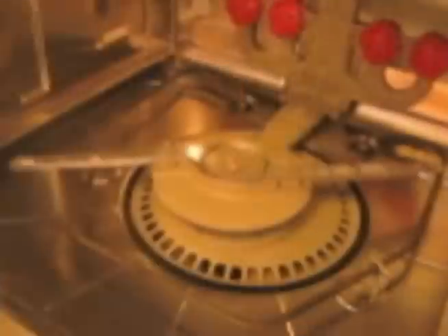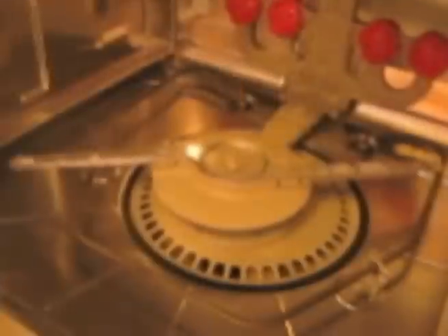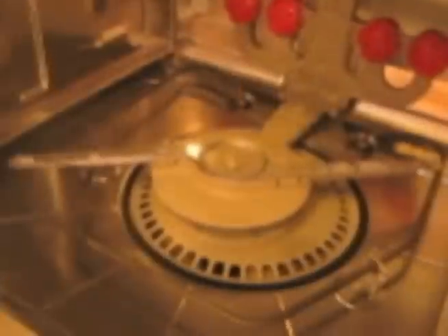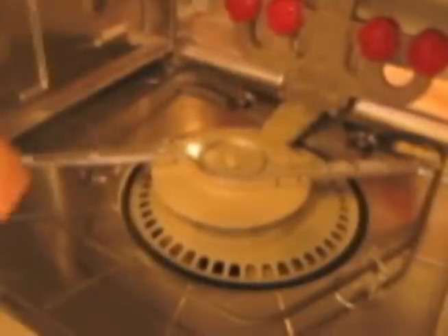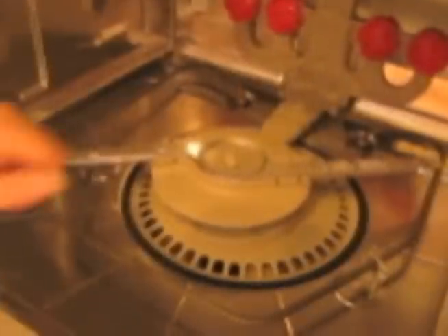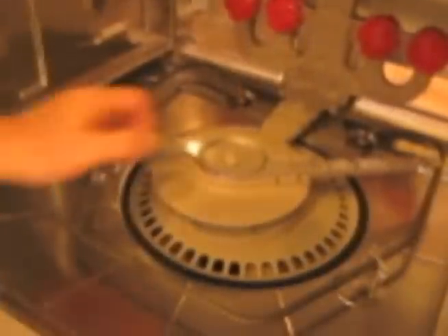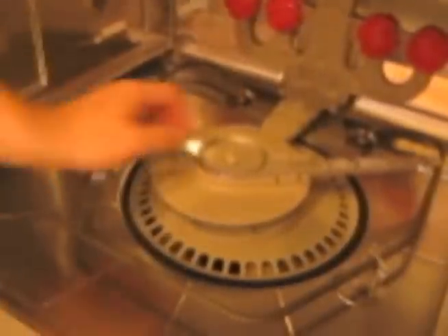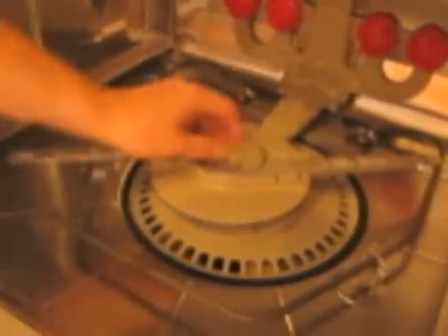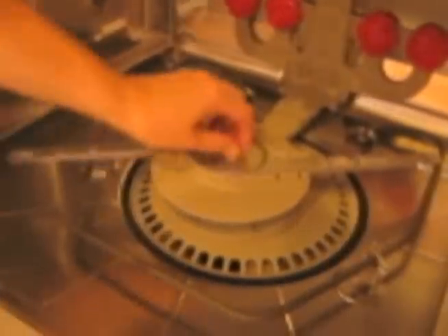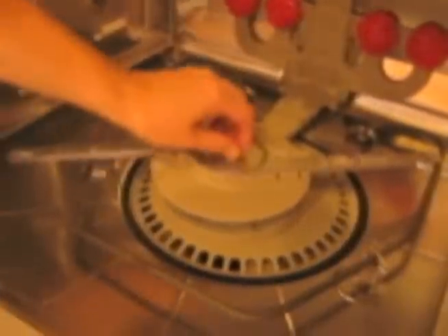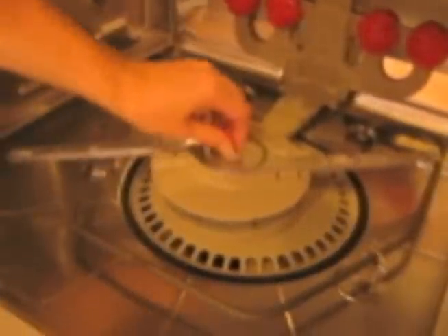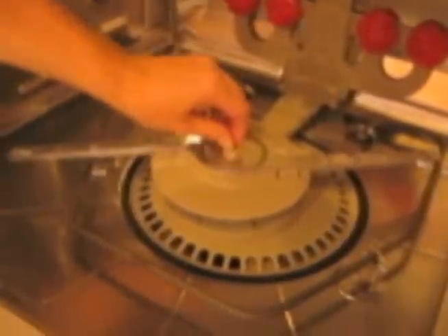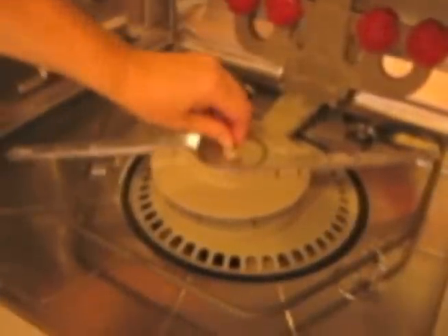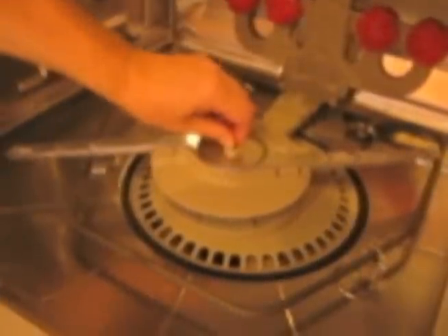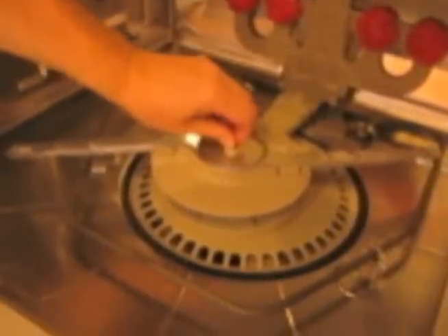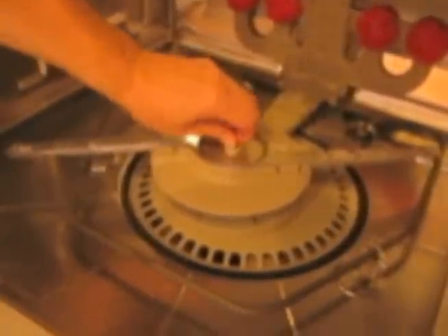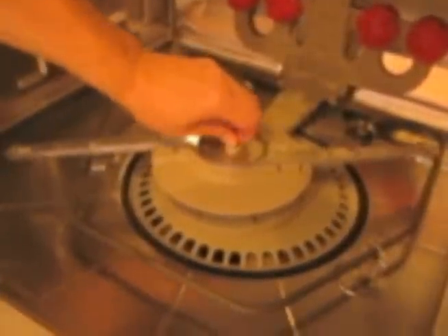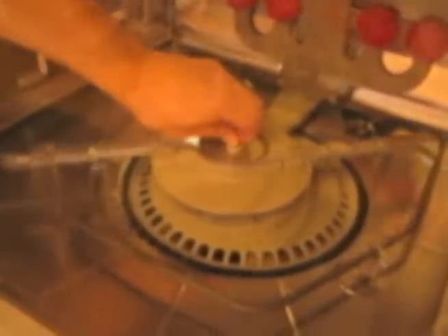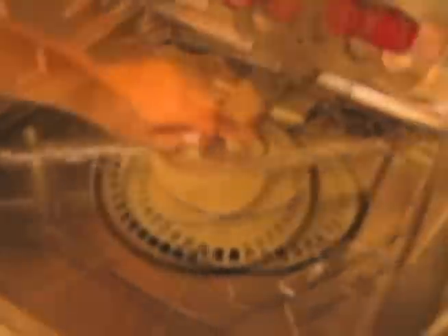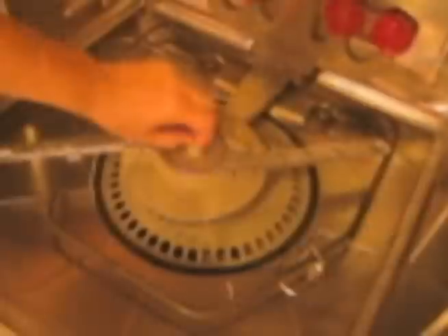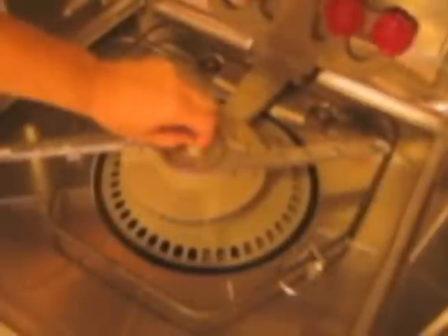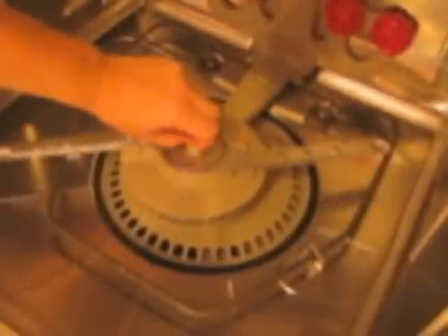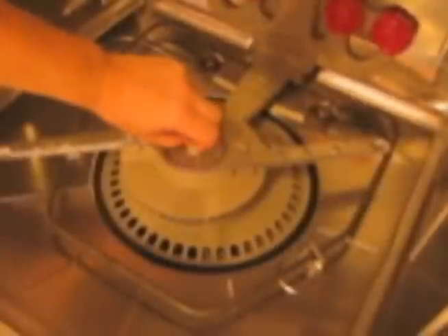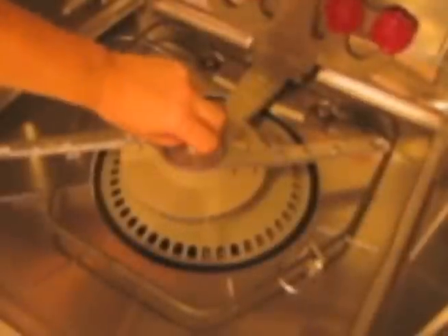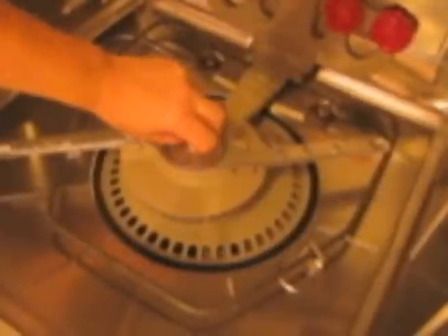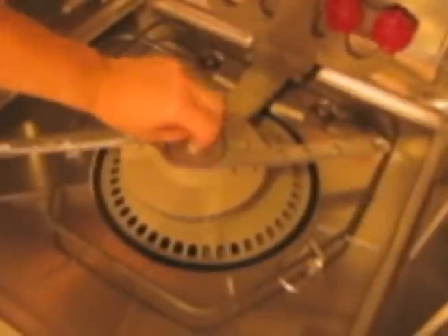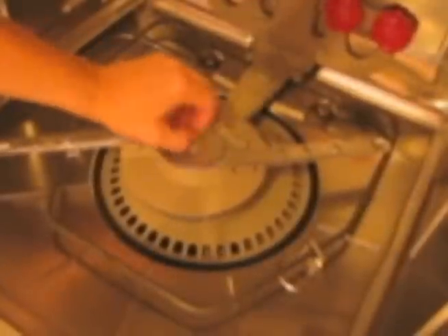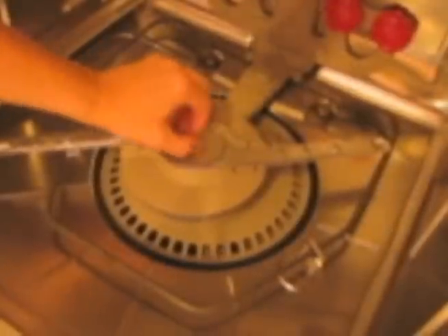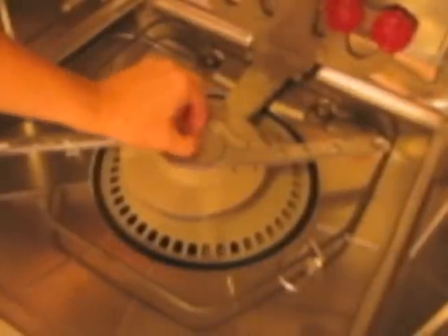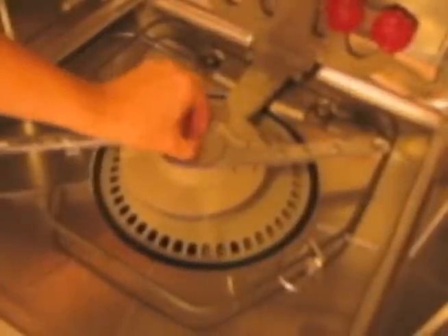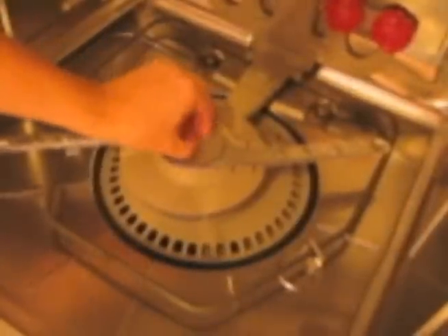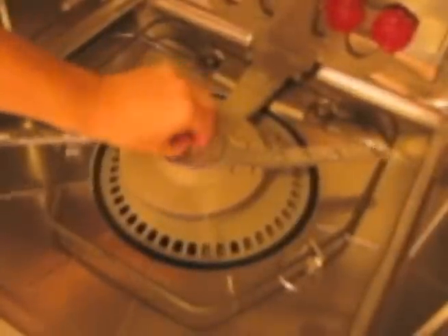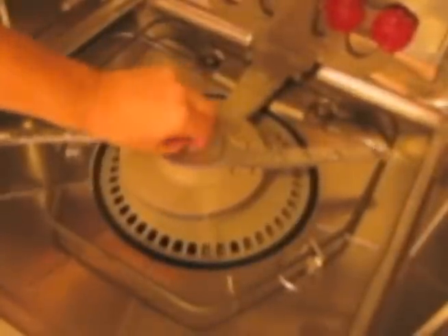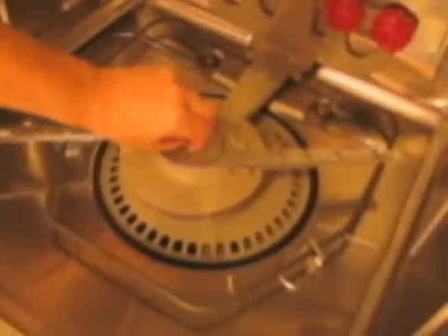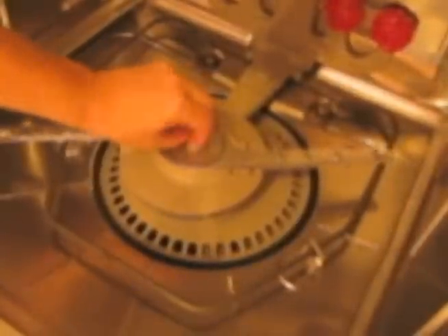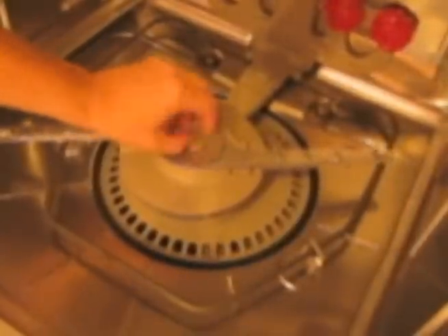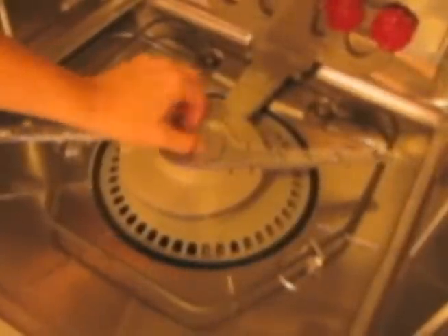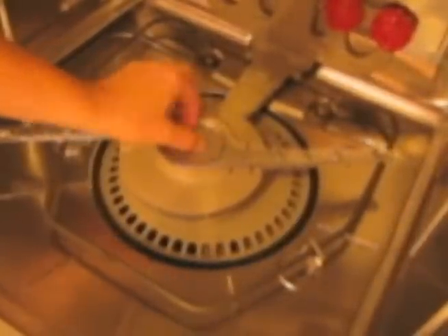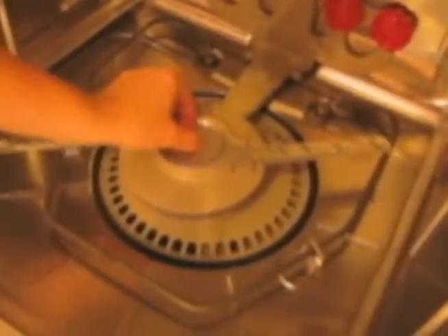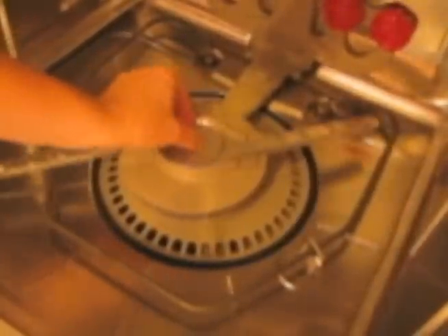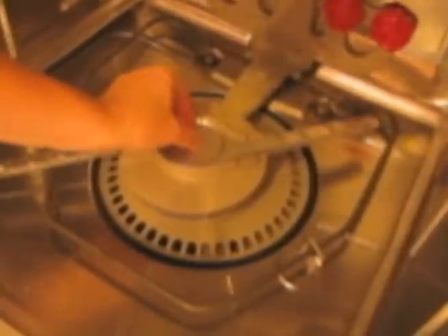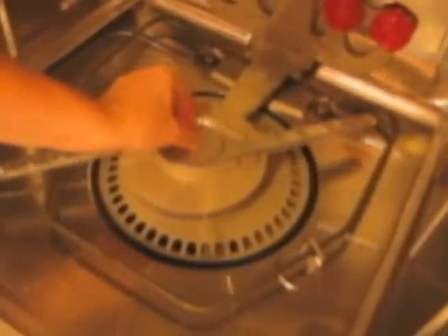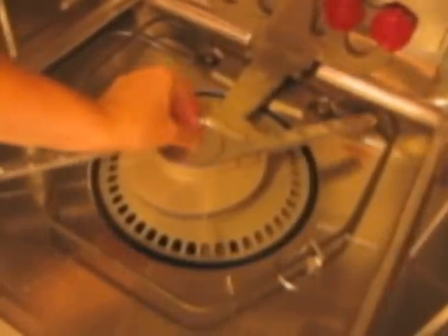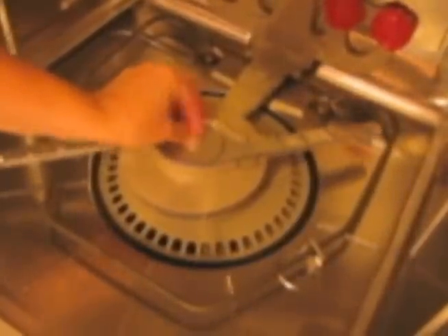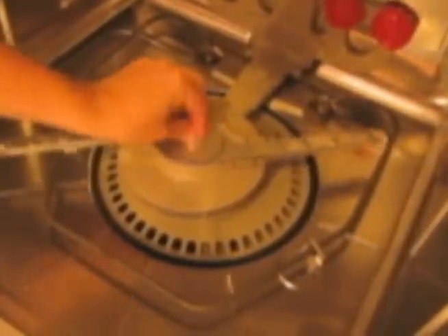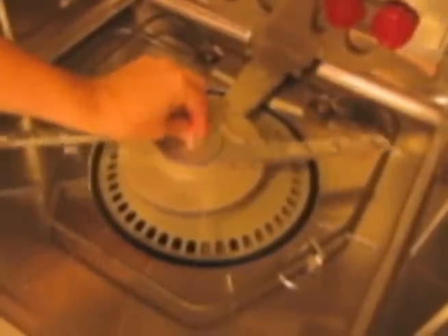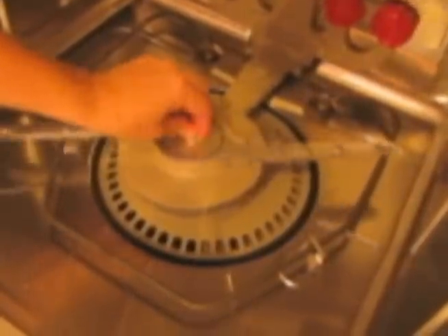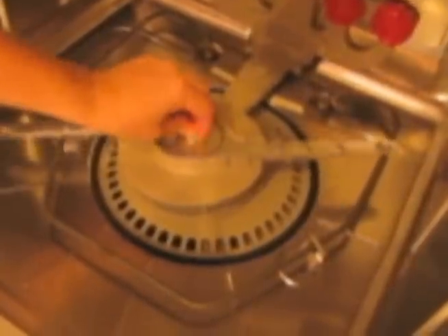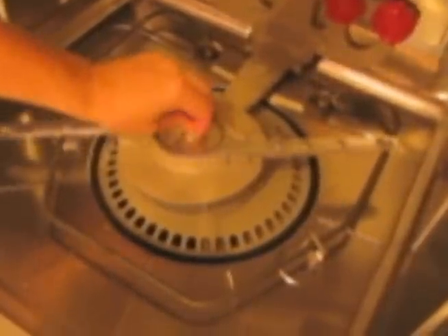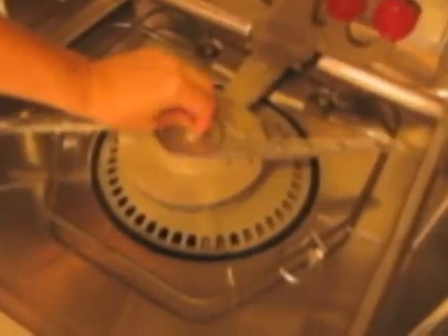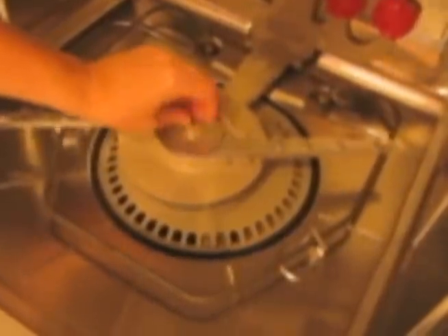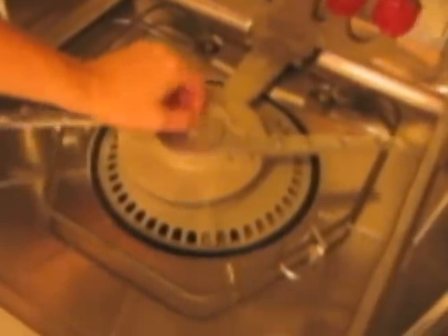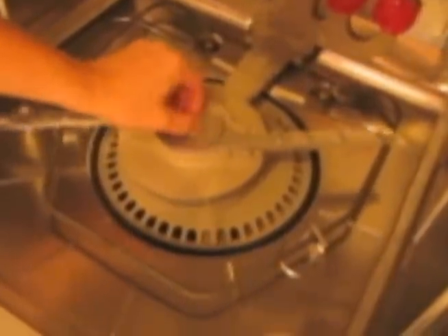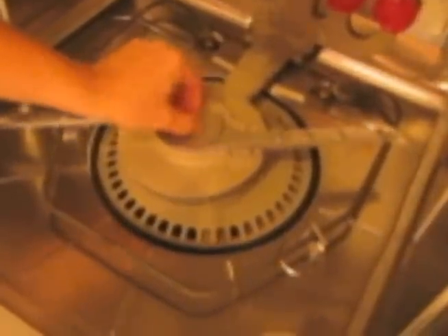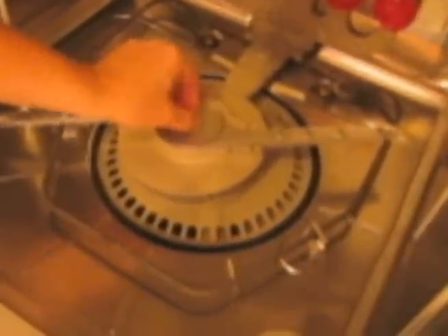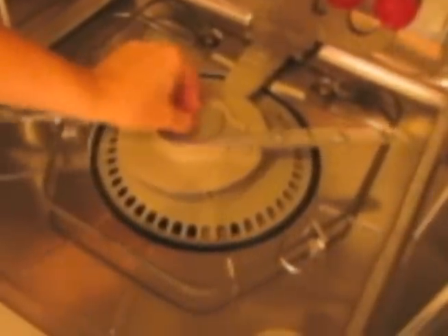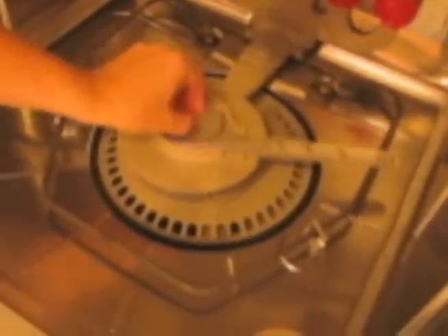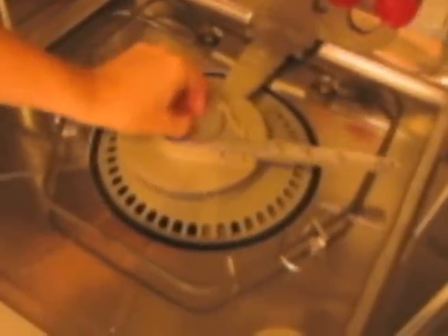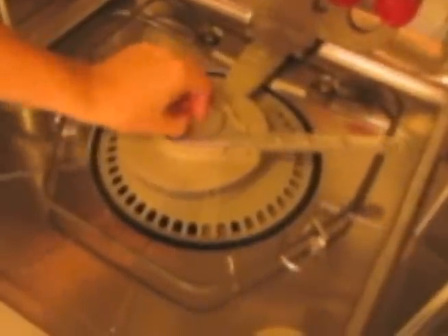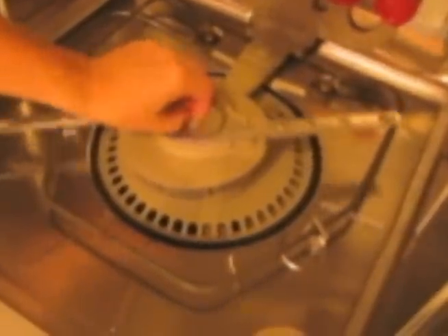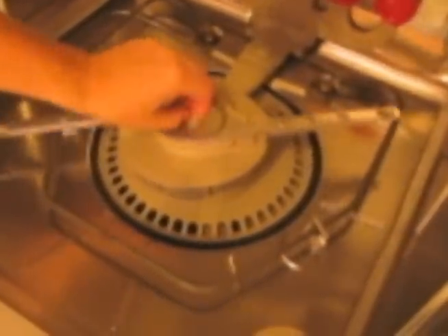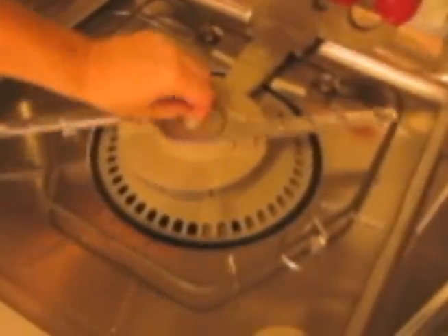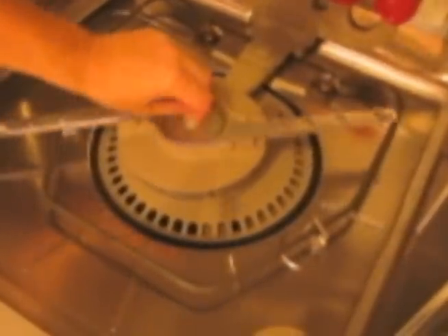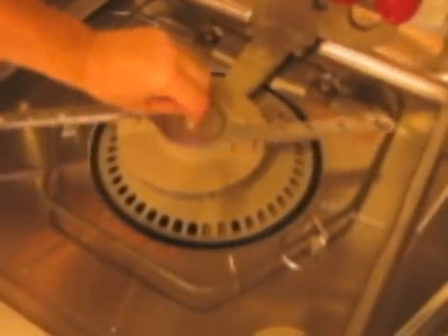First we are going to remove the spray arm. This one is righty-loosey, so we have to turn it to the right to take it off.